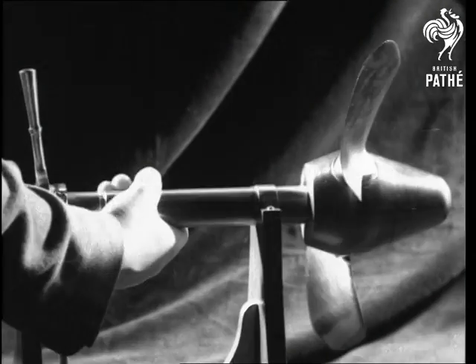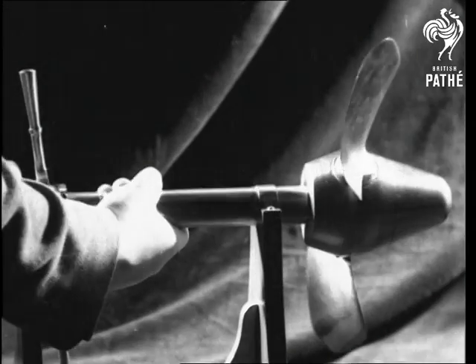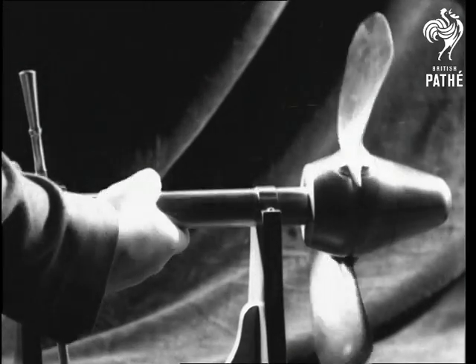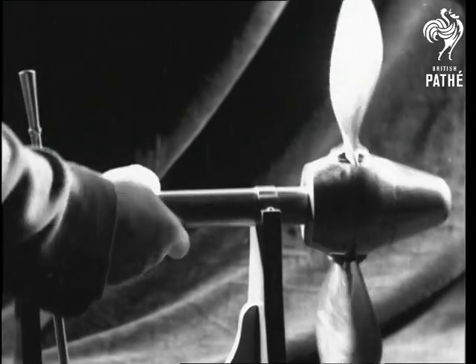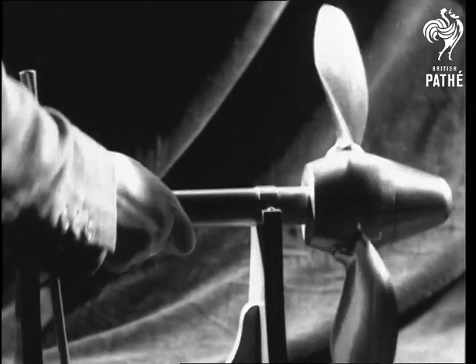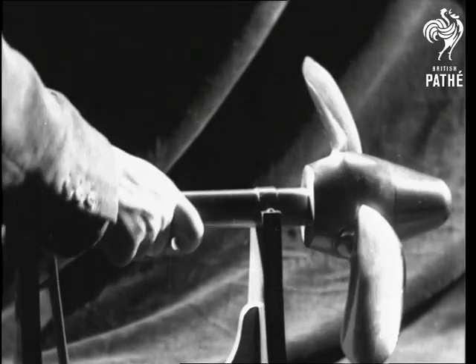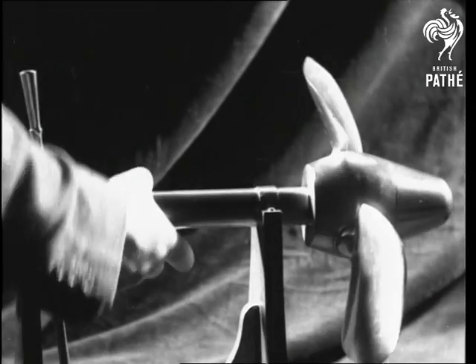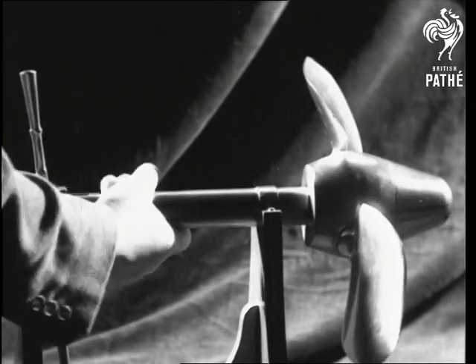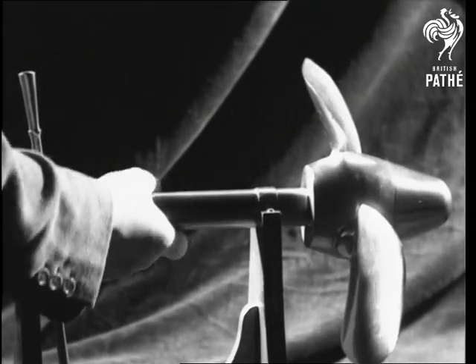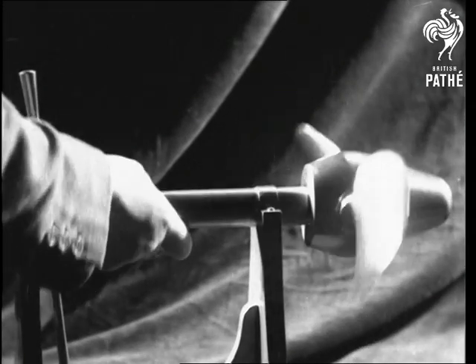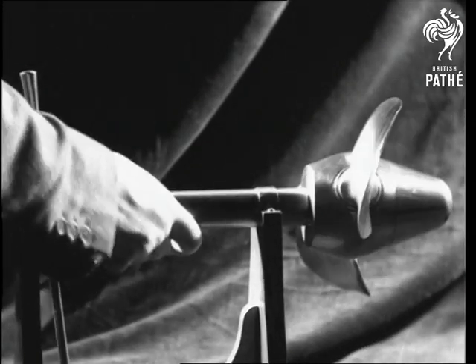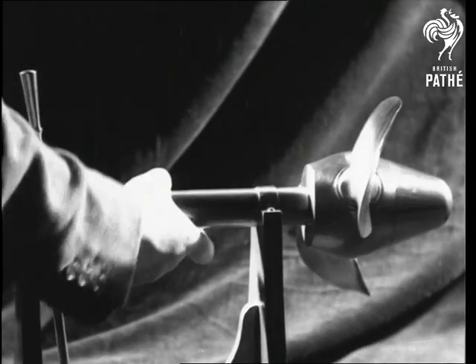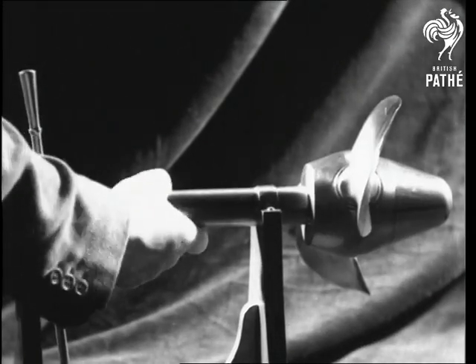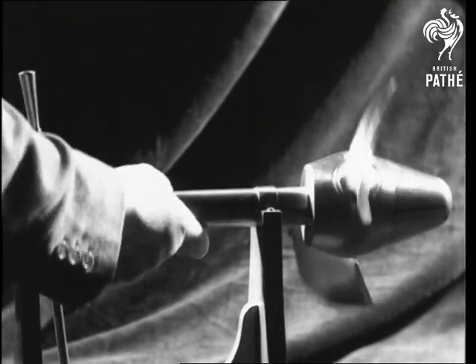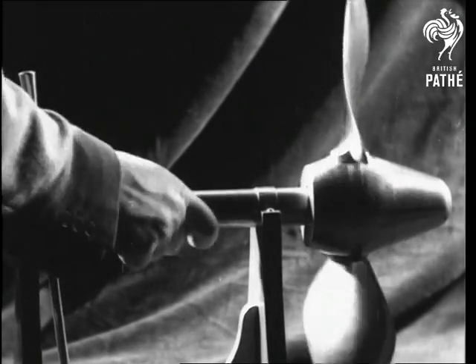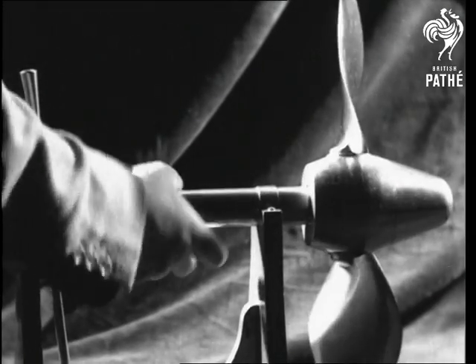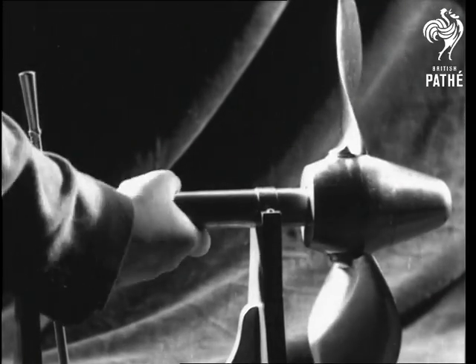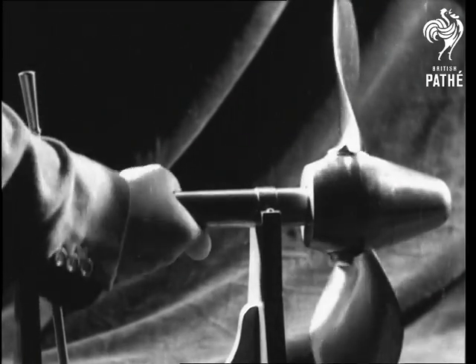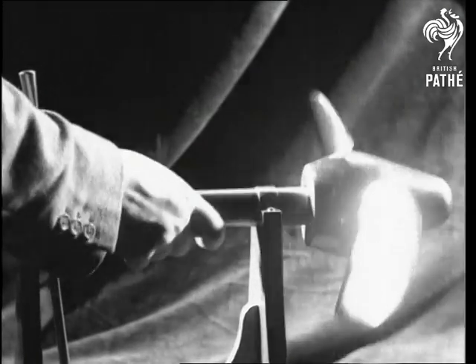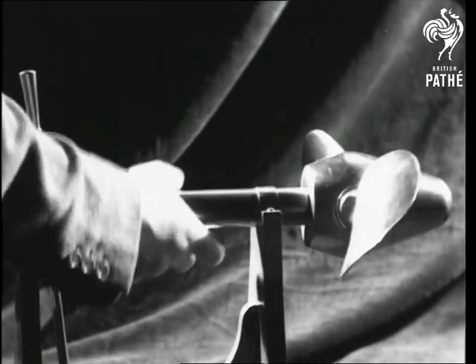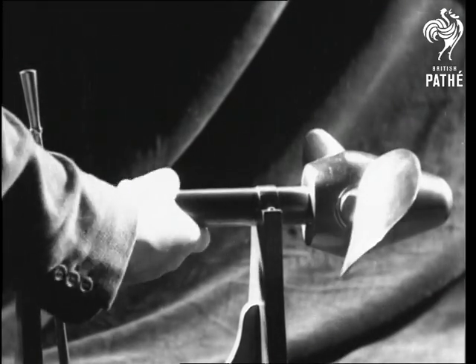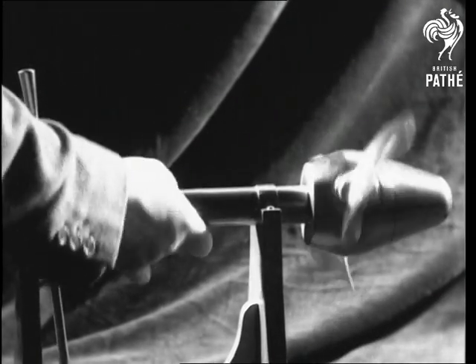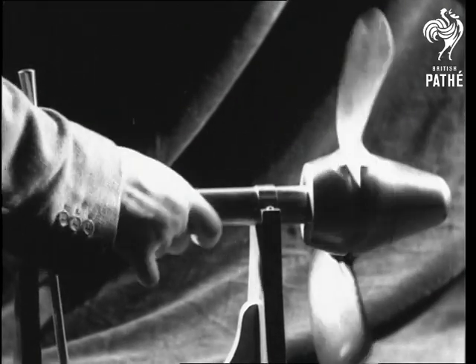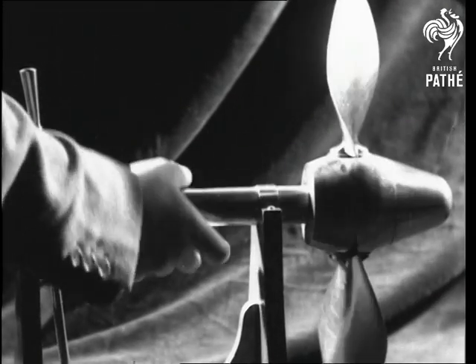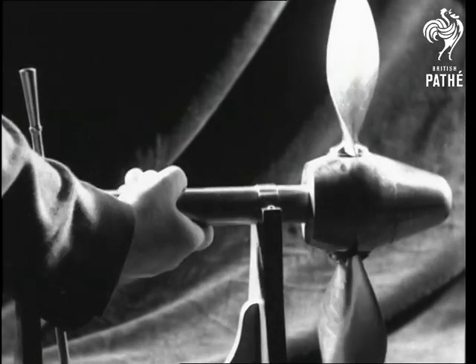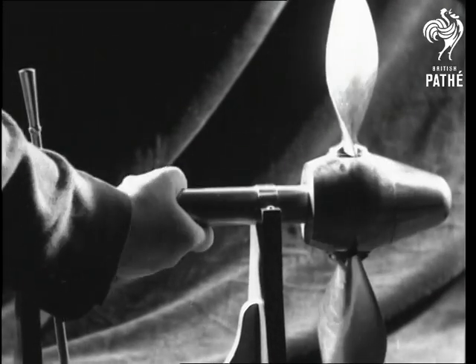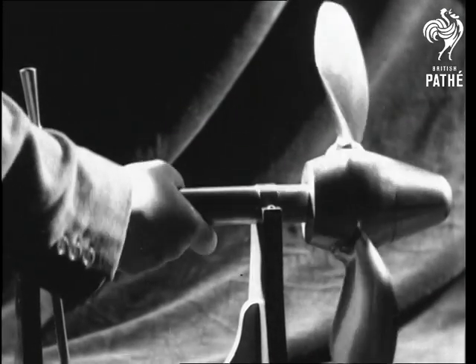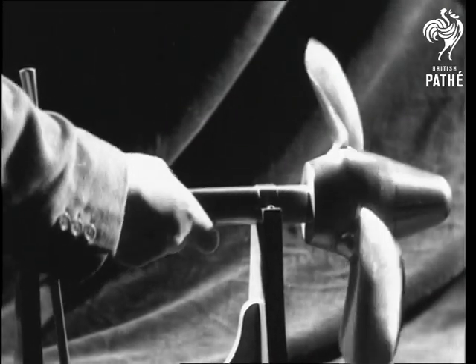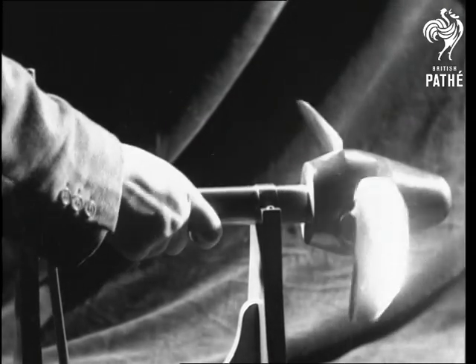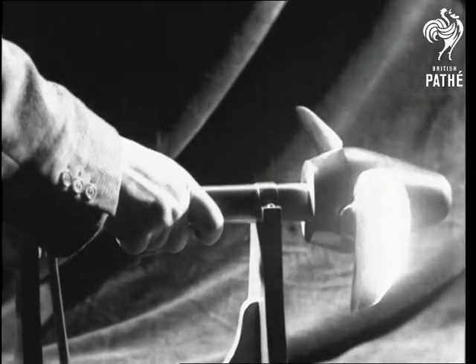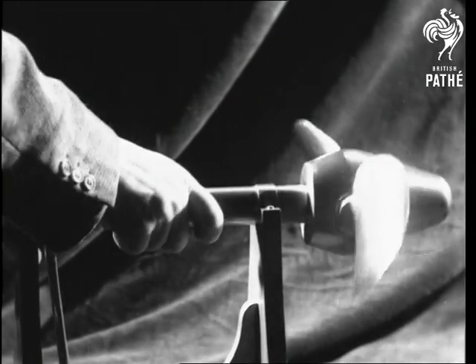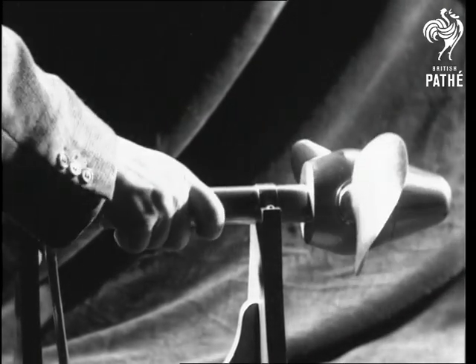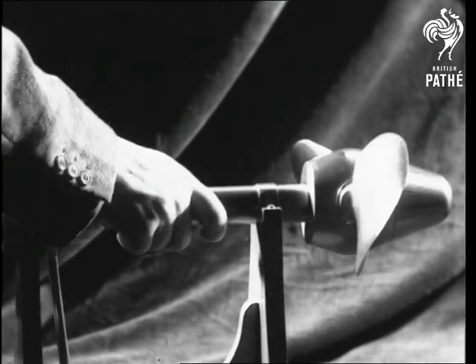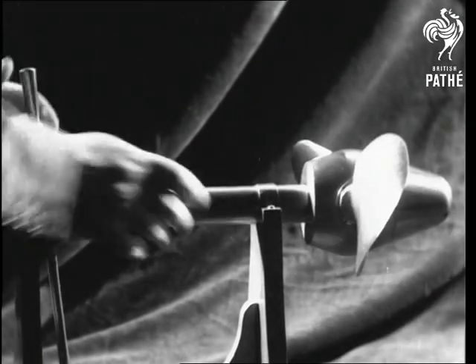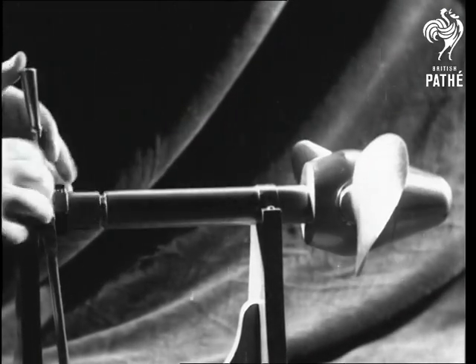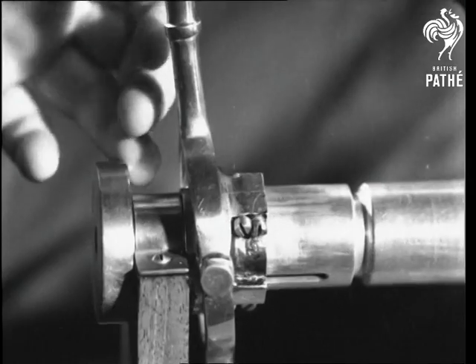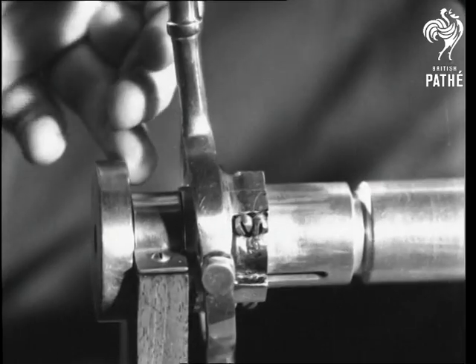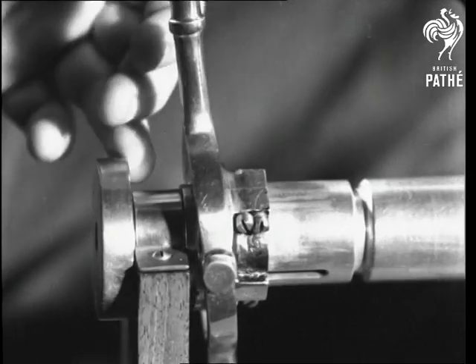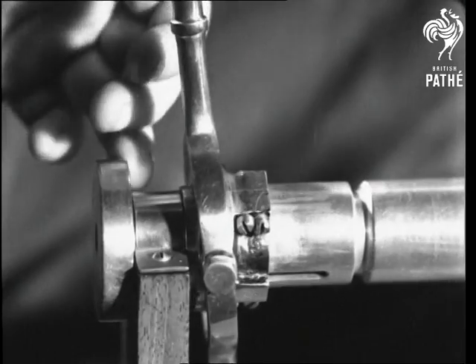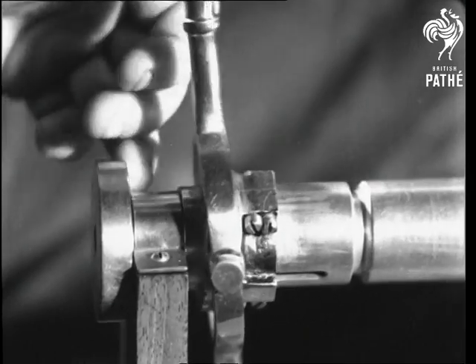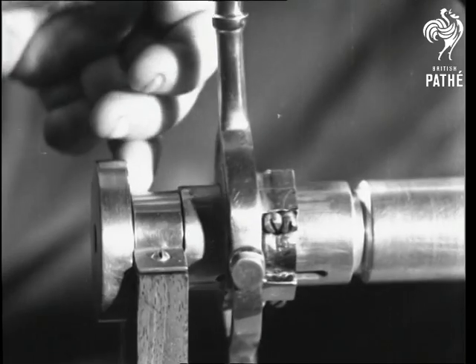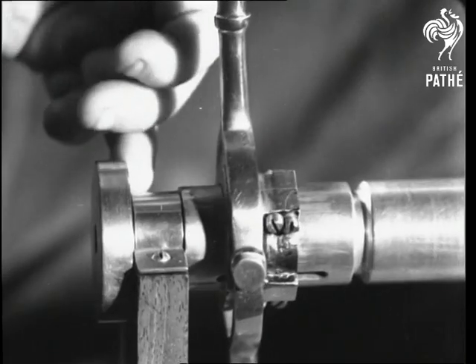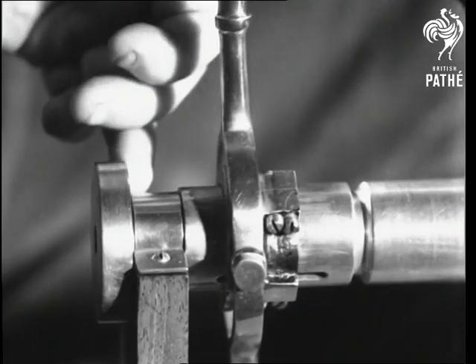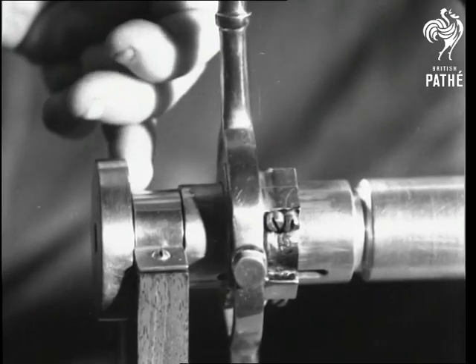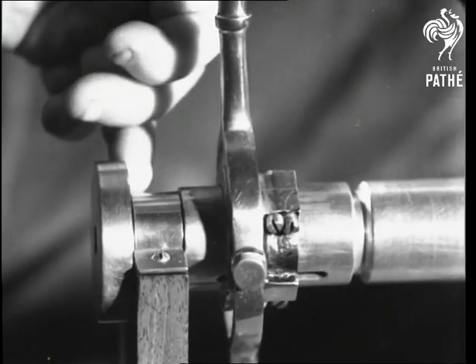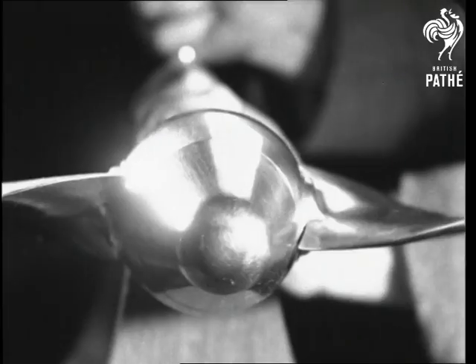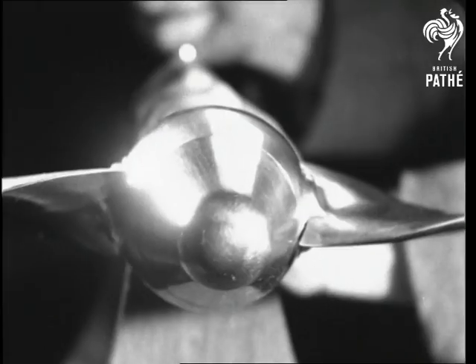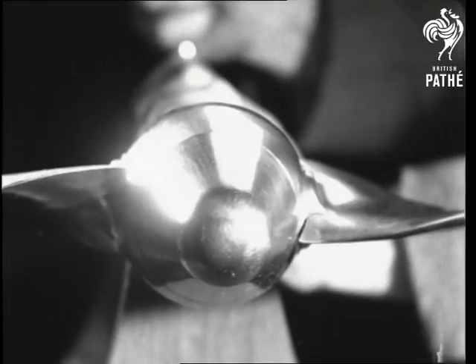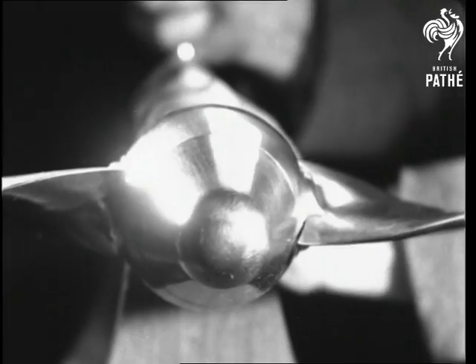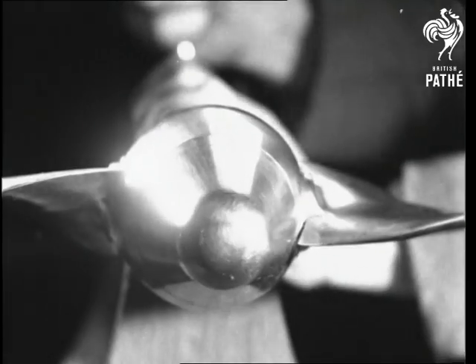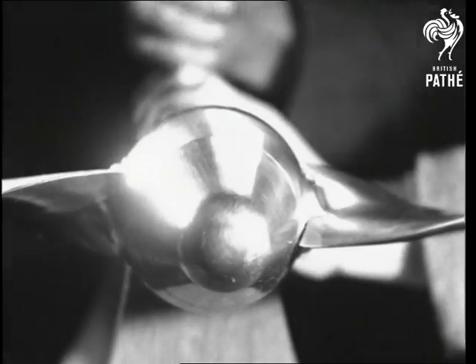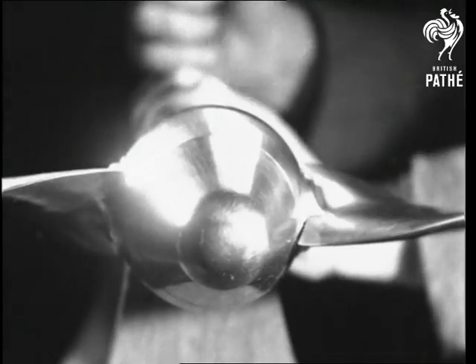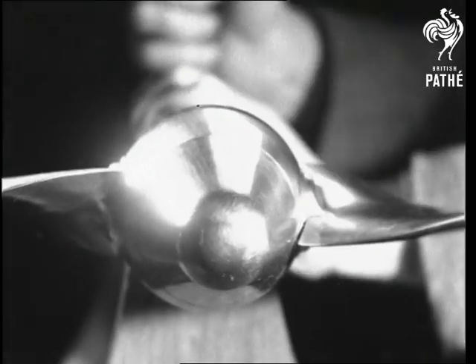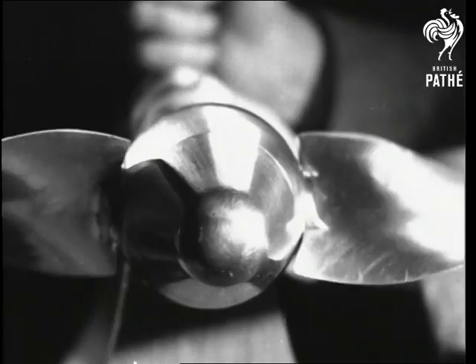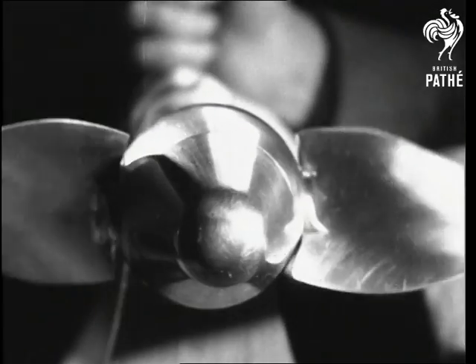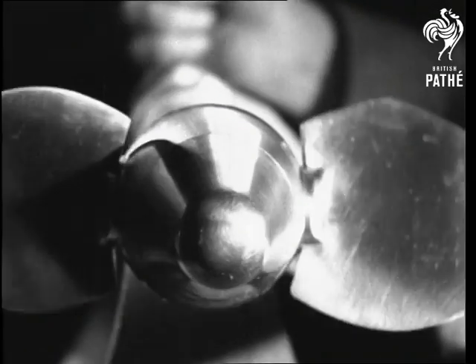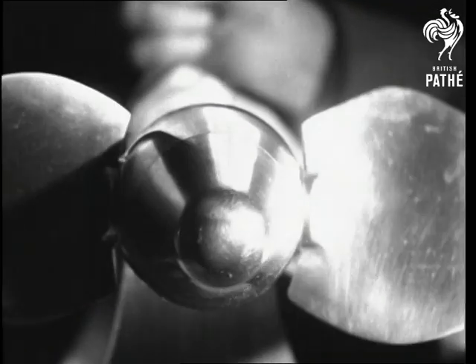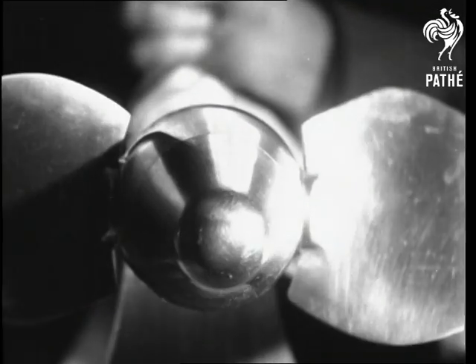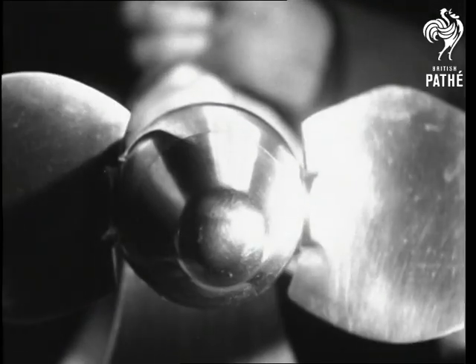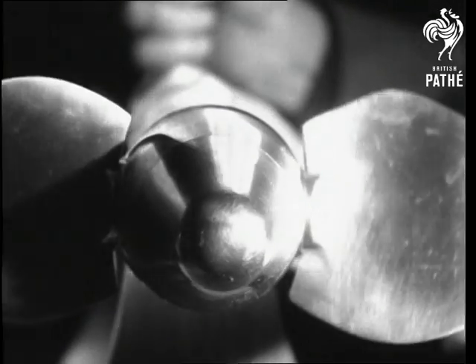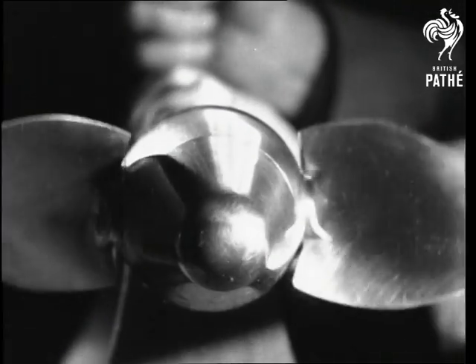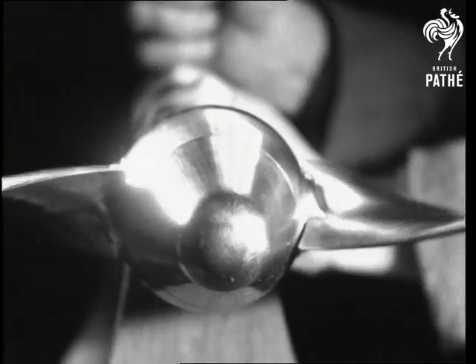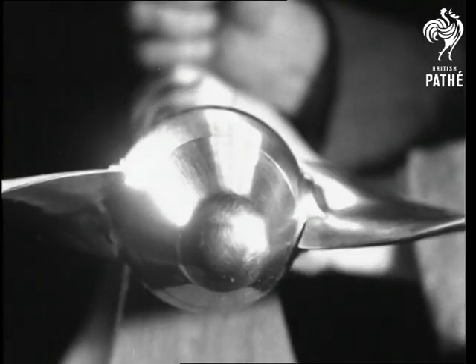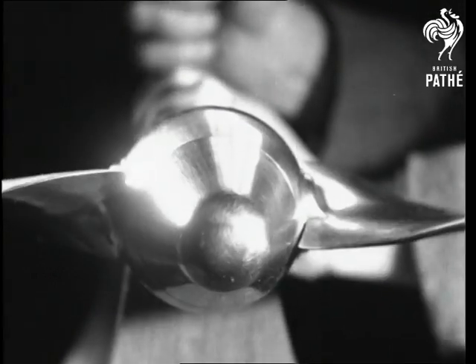Then came the adjustable propeller. By a very simple arrangement on the connecting rod, the blades could be moved into any position while the engine was in motion.